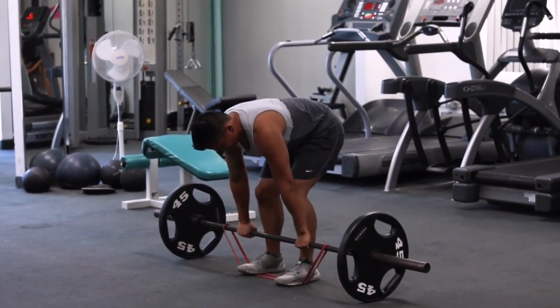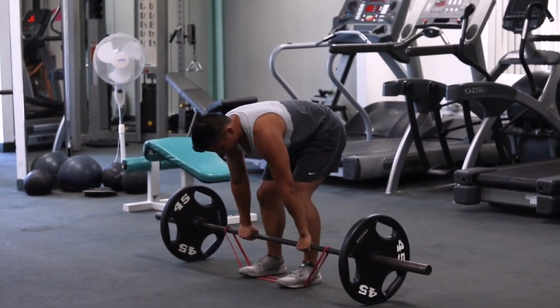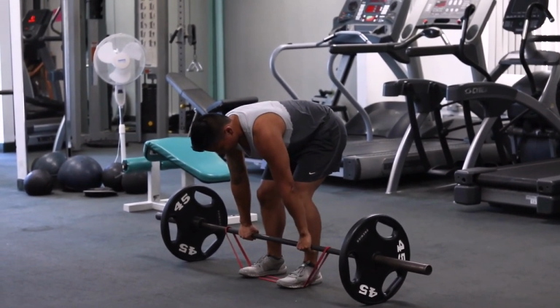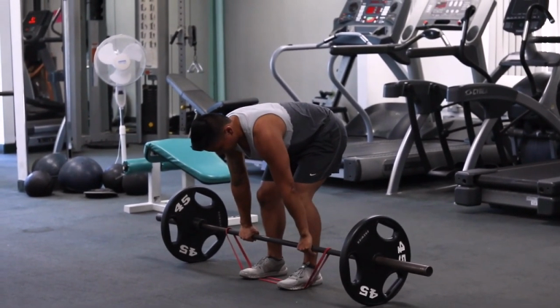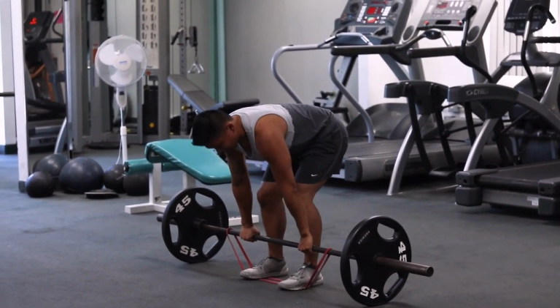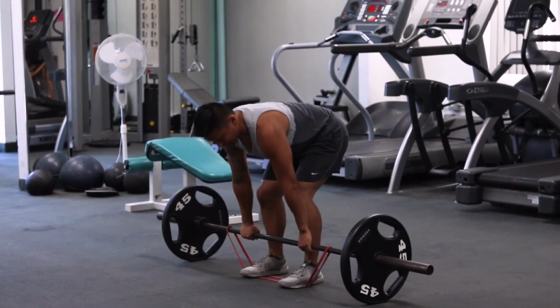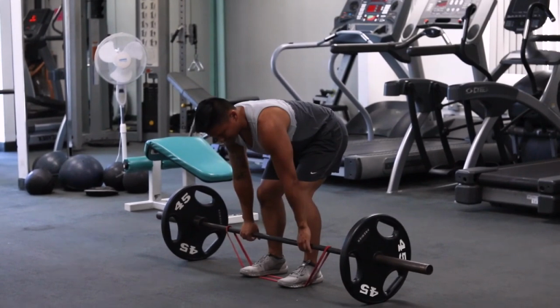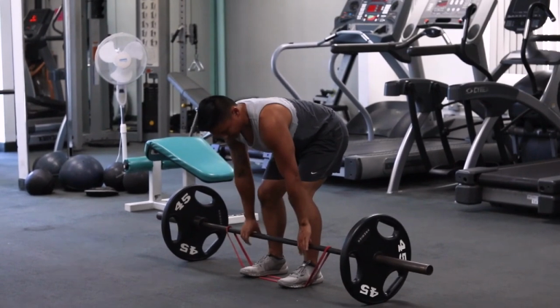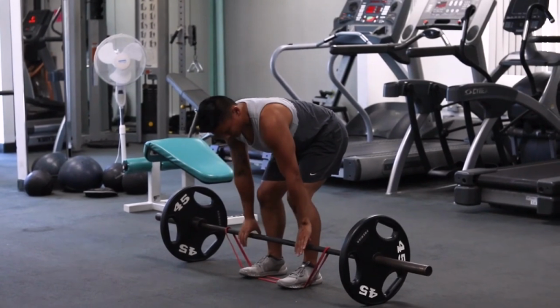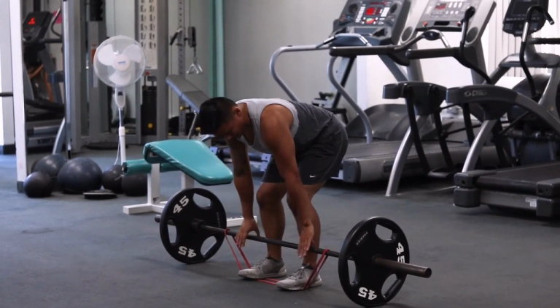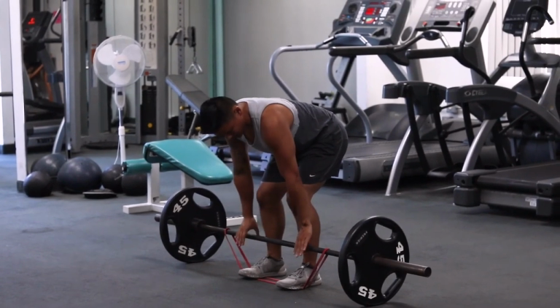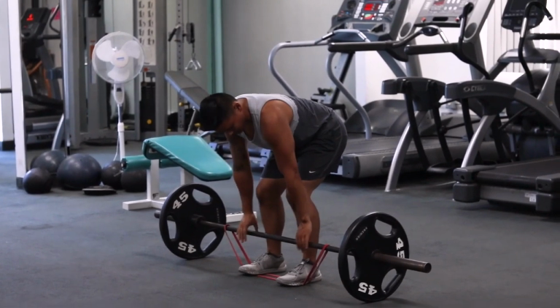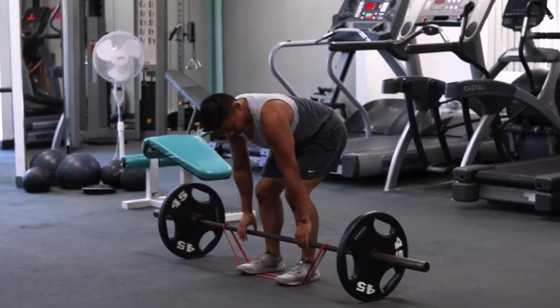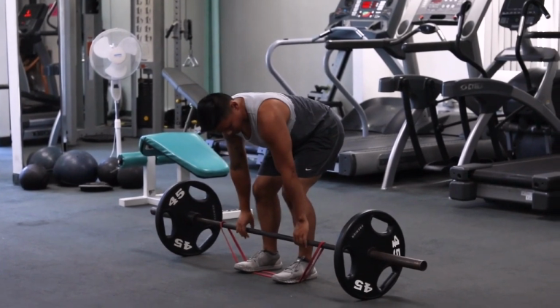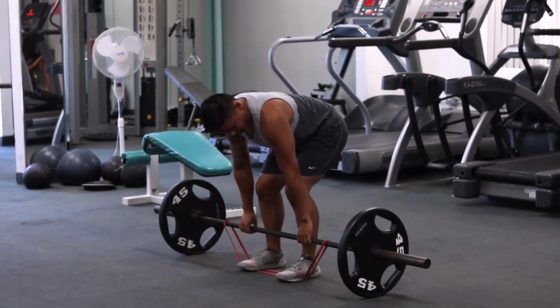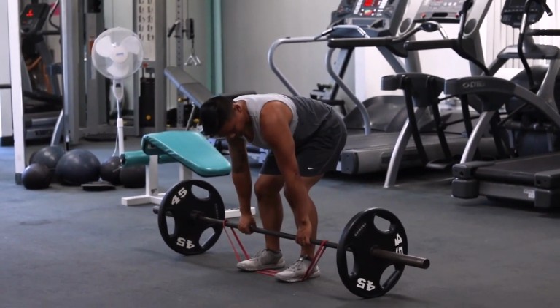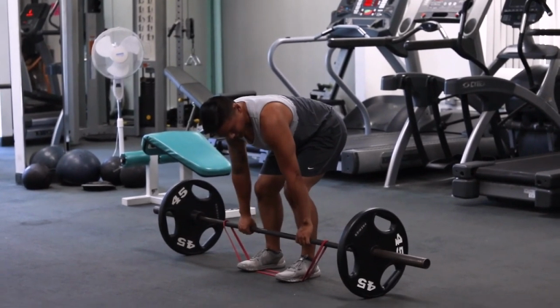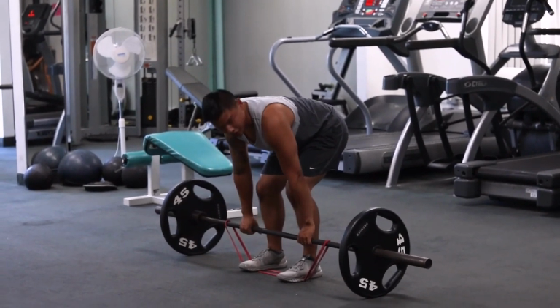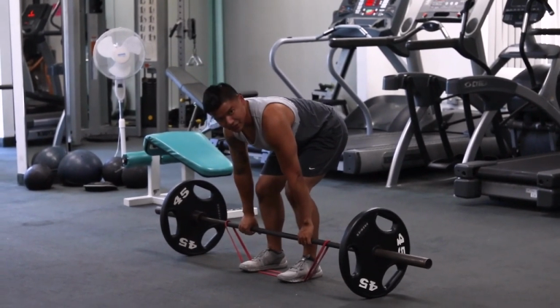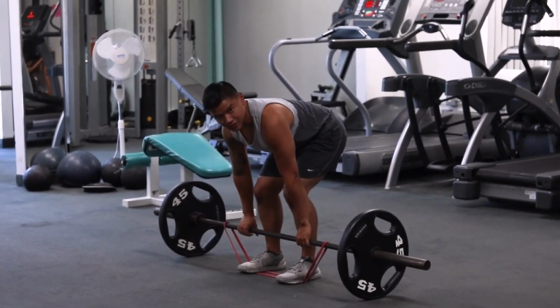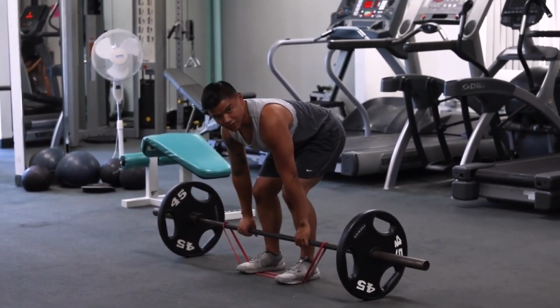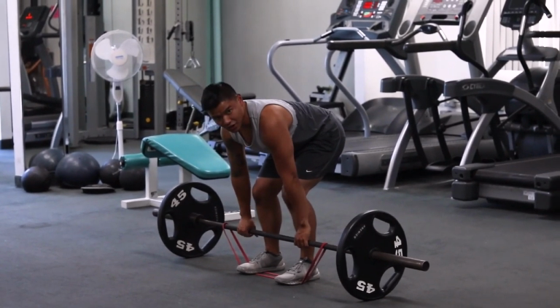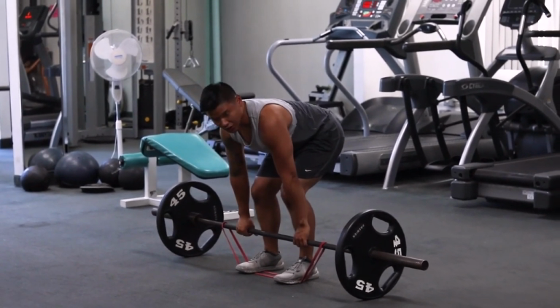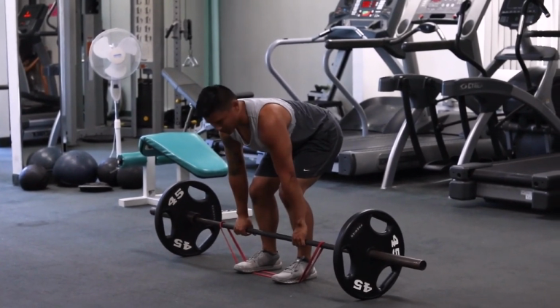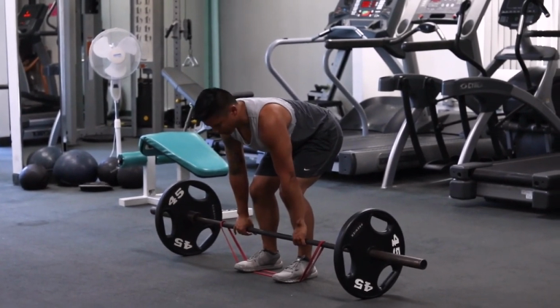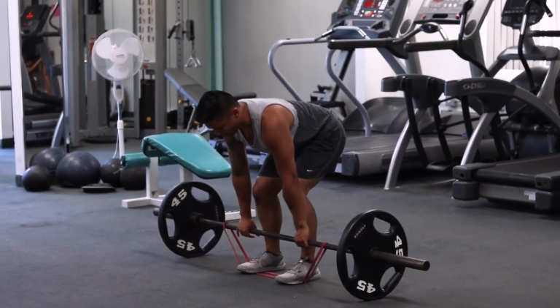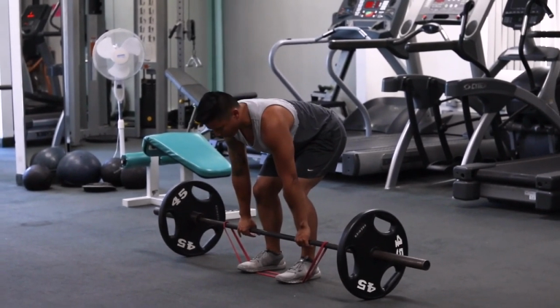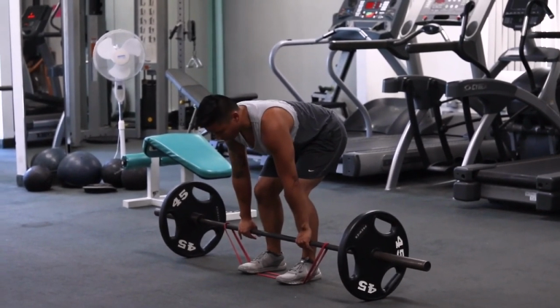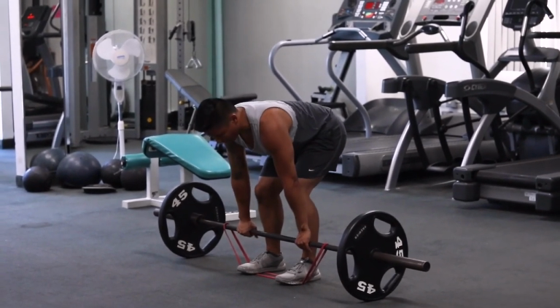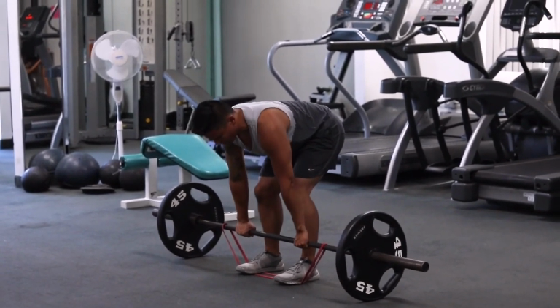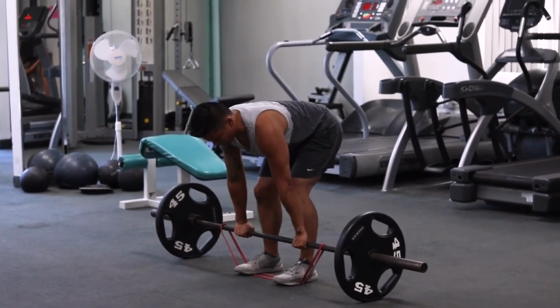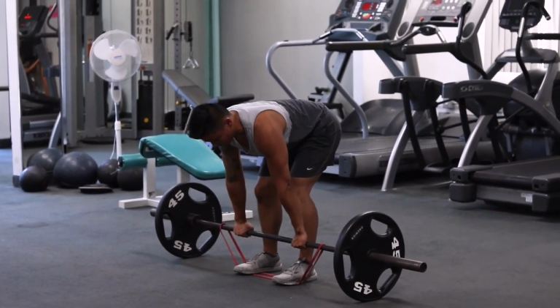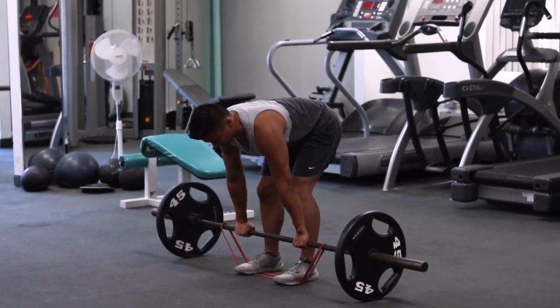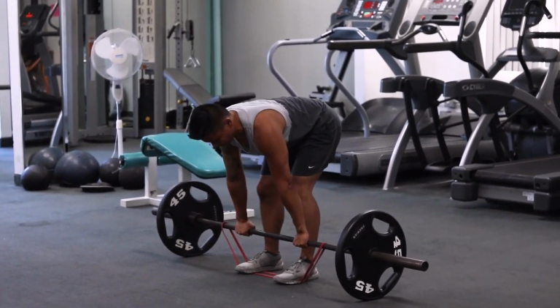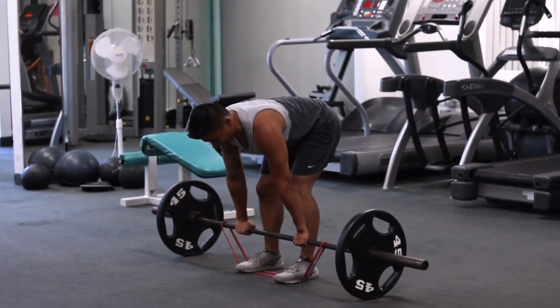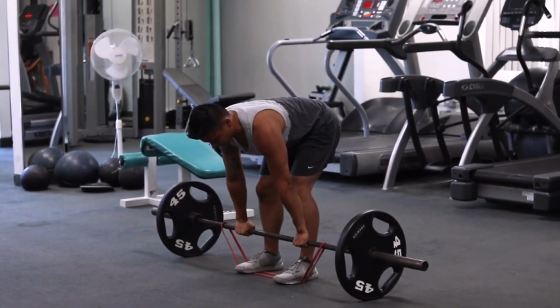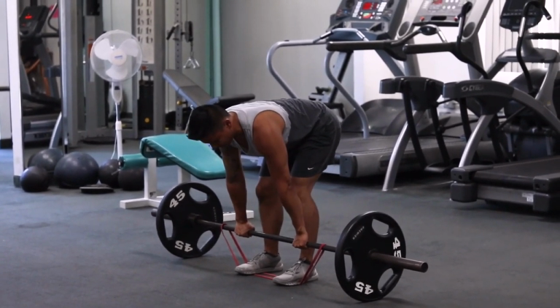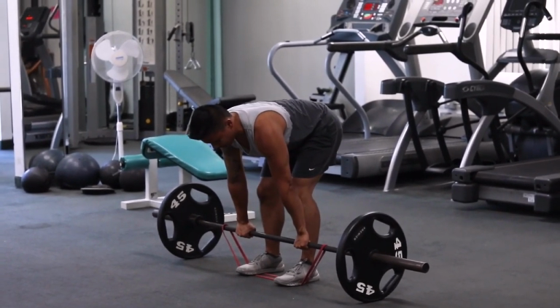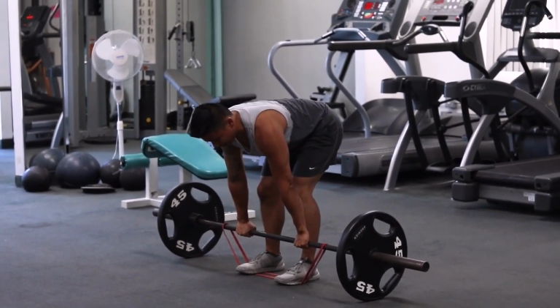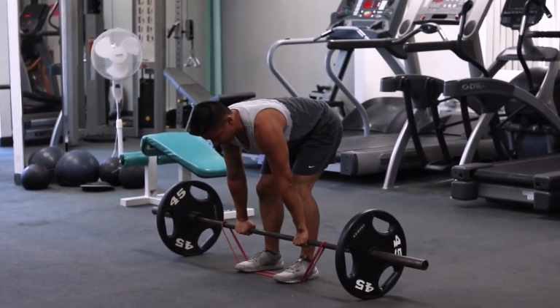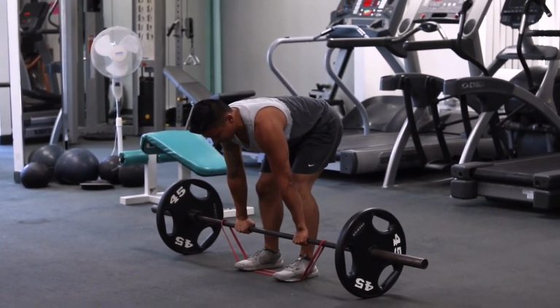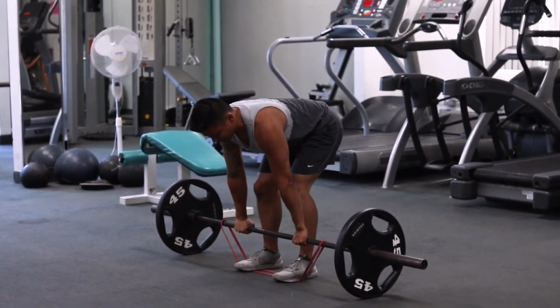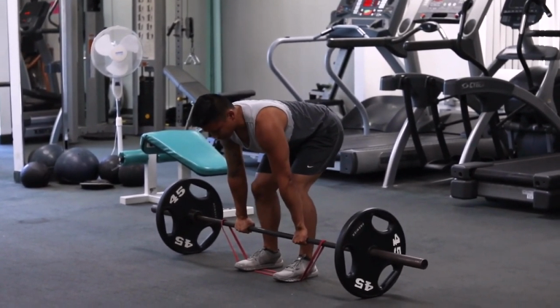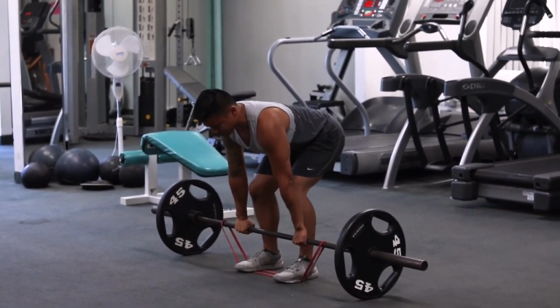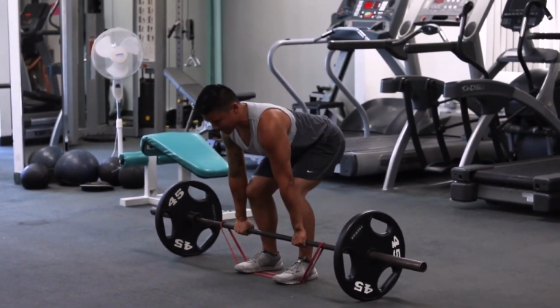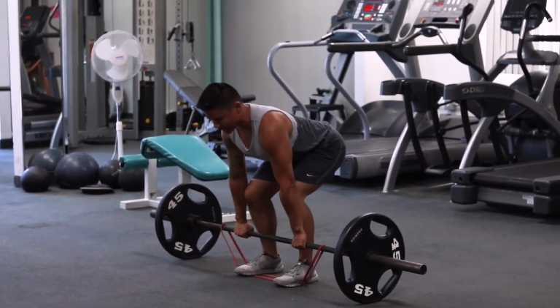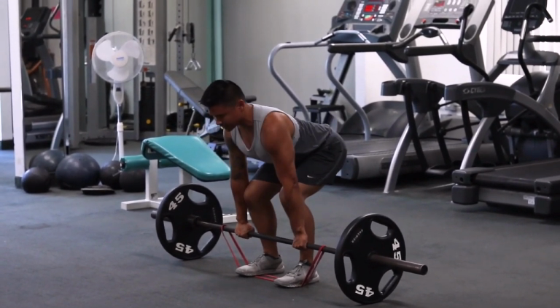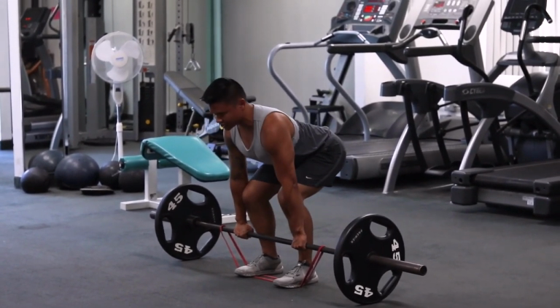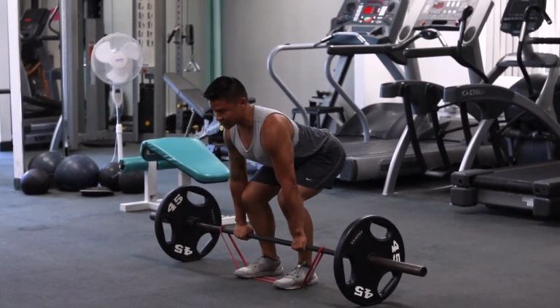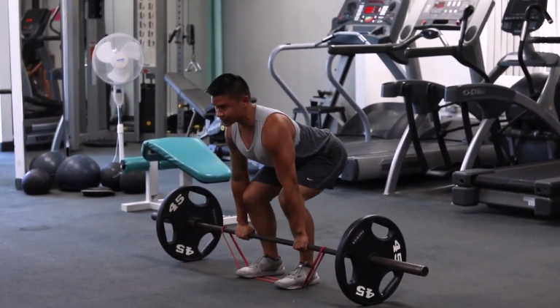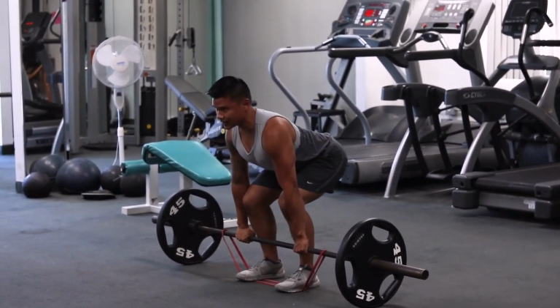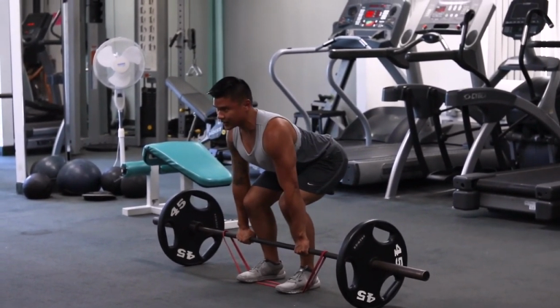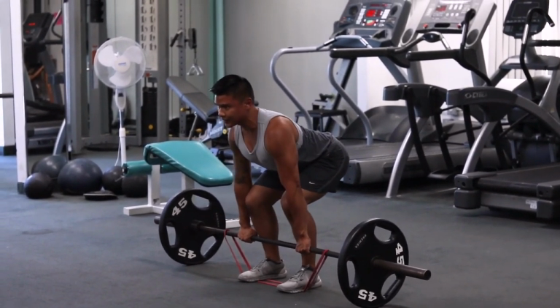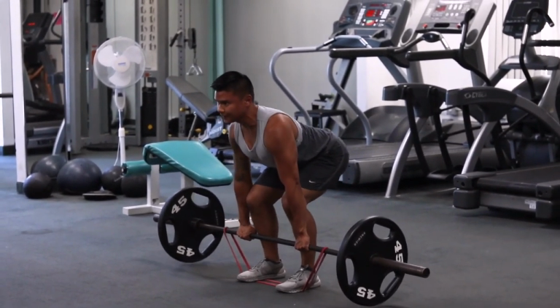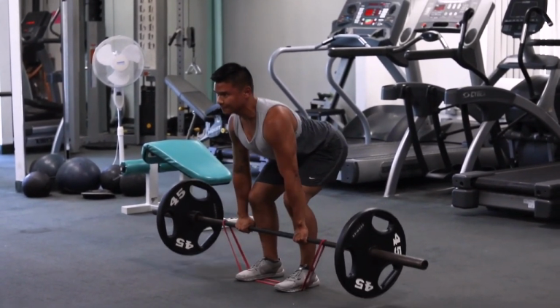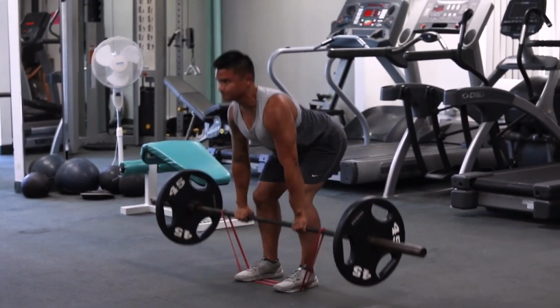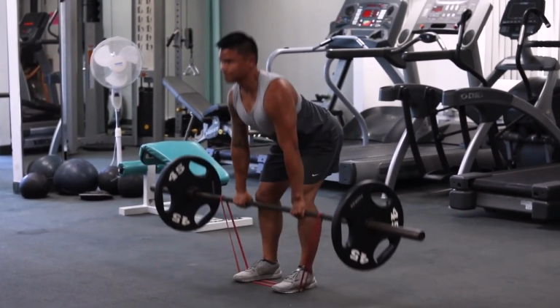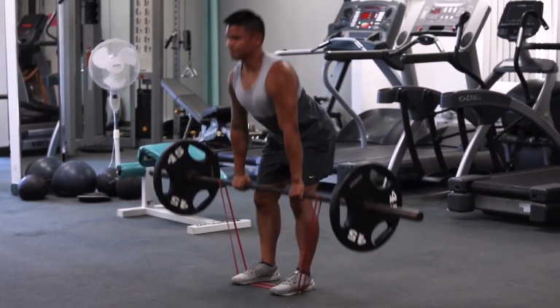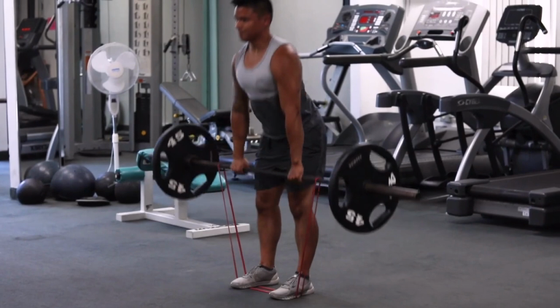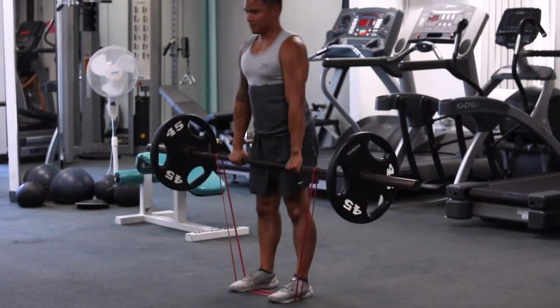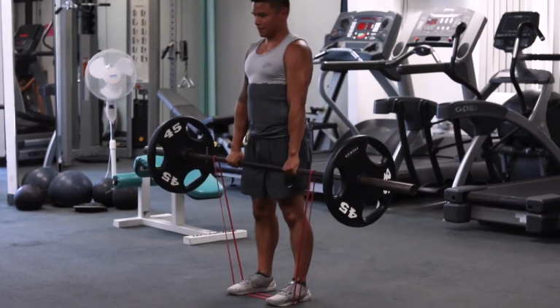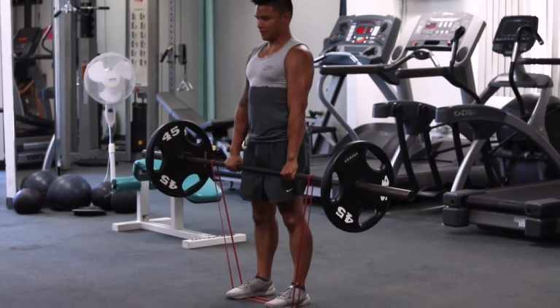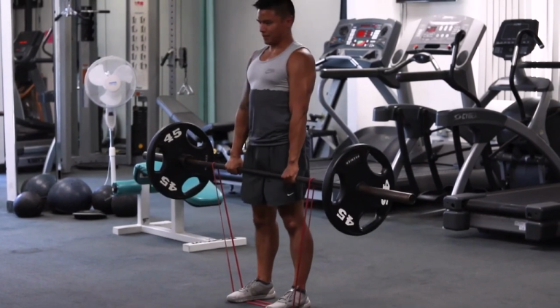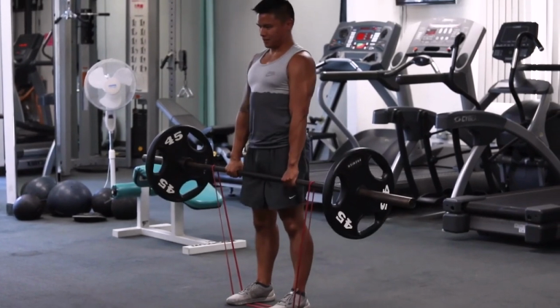Once you're in position, you can start your pull. Hips back, chest high, and then up.